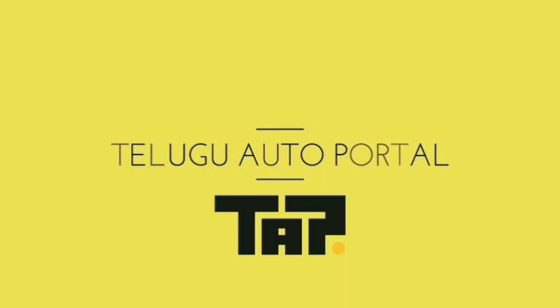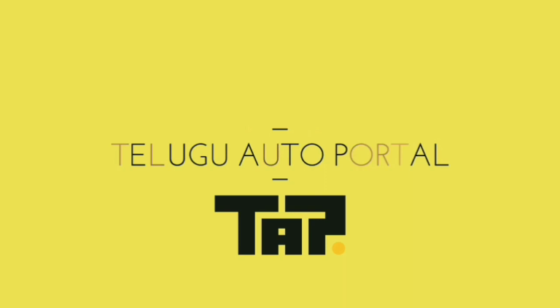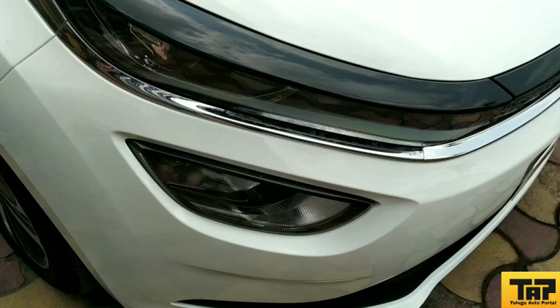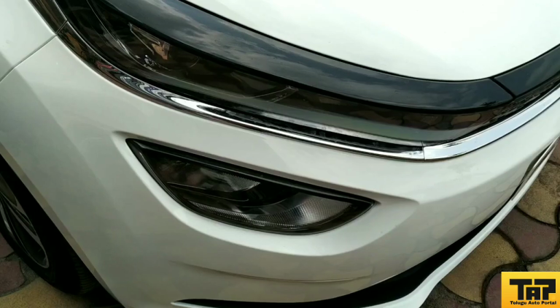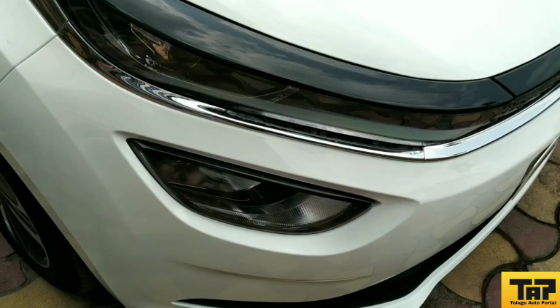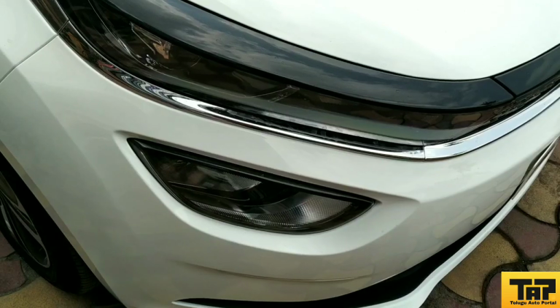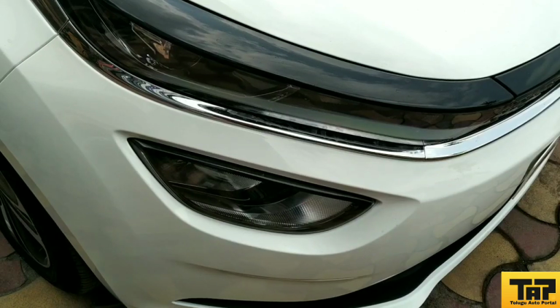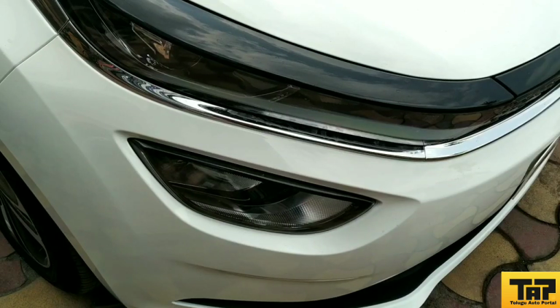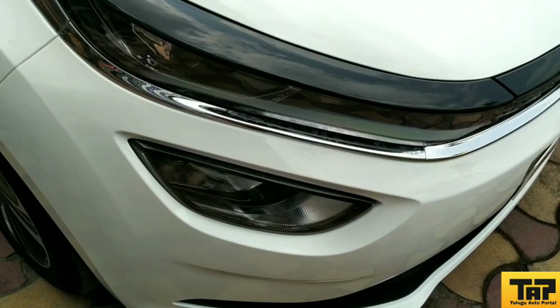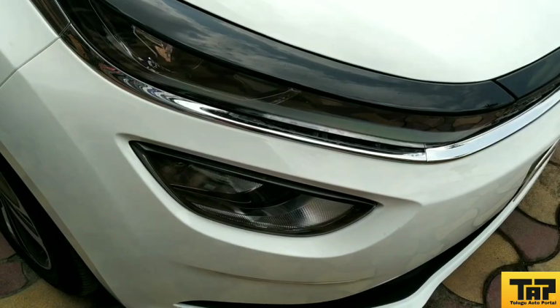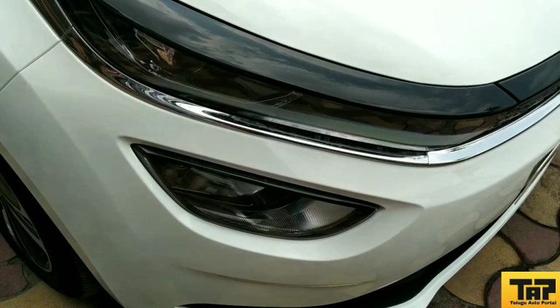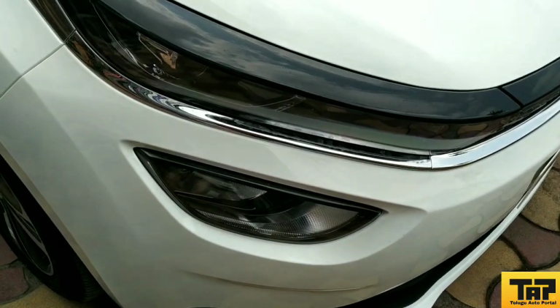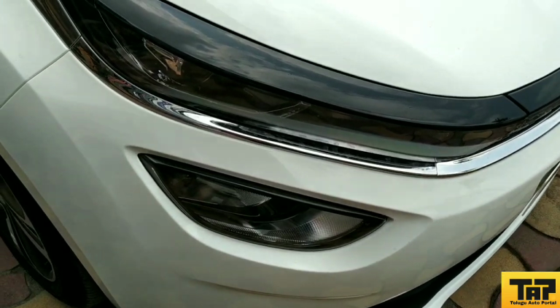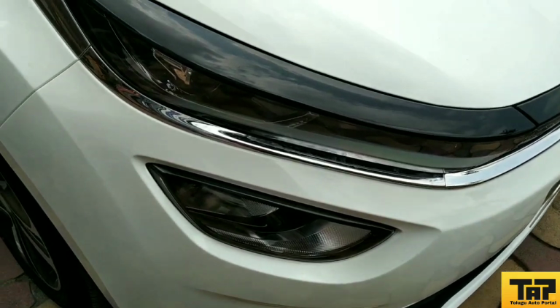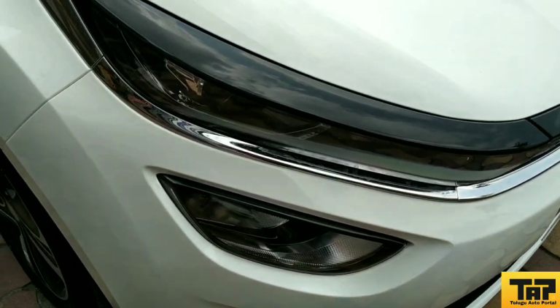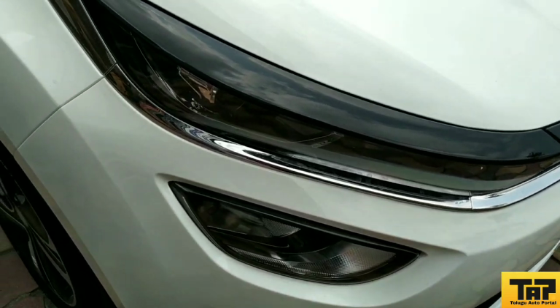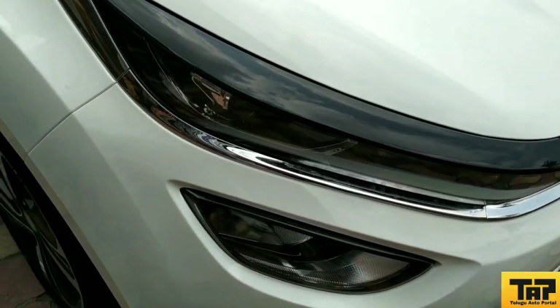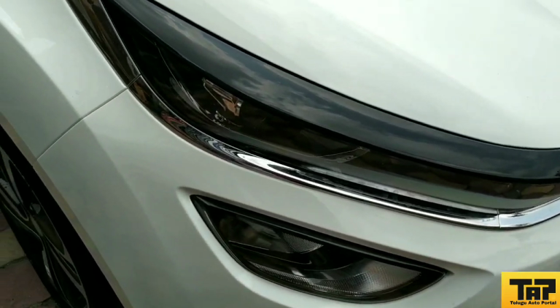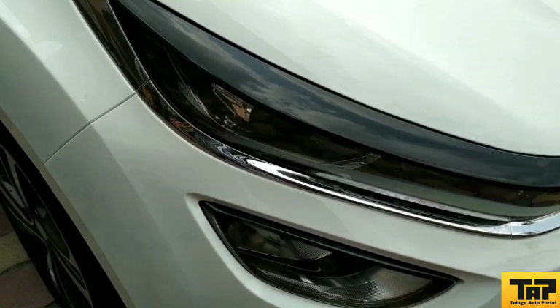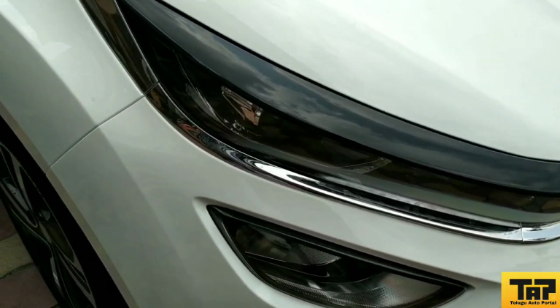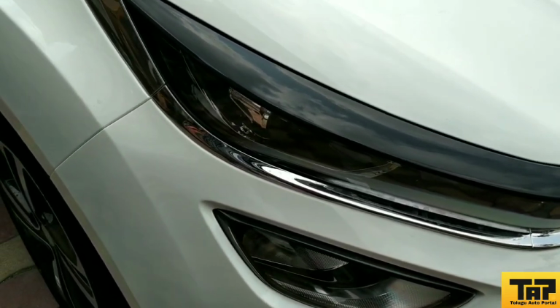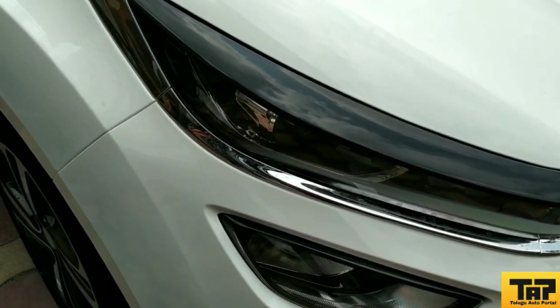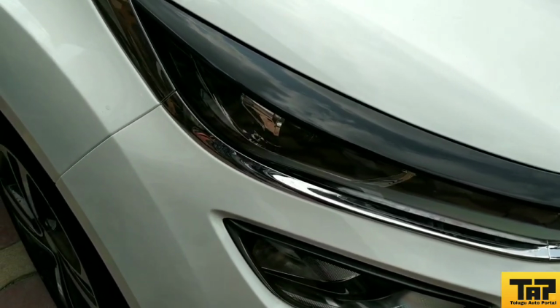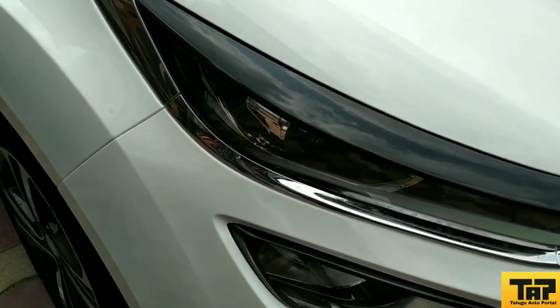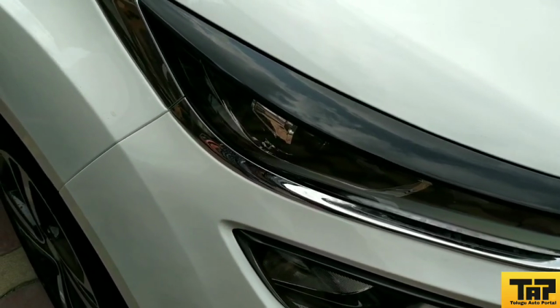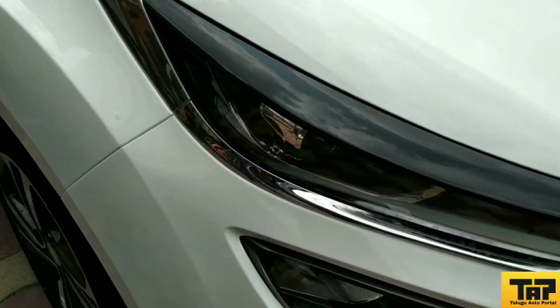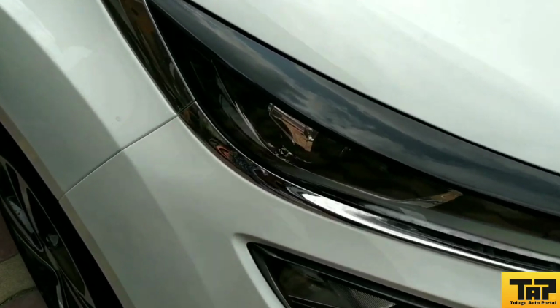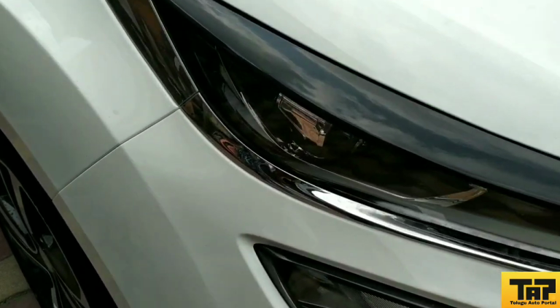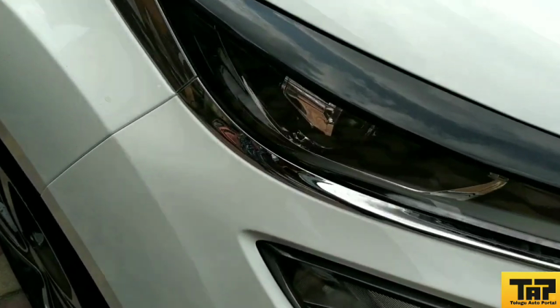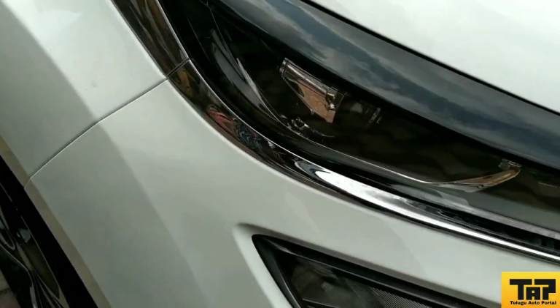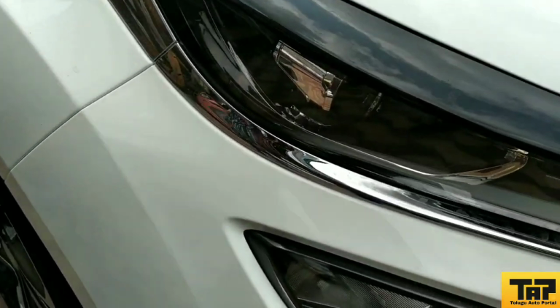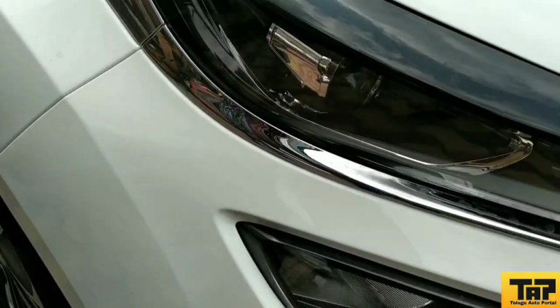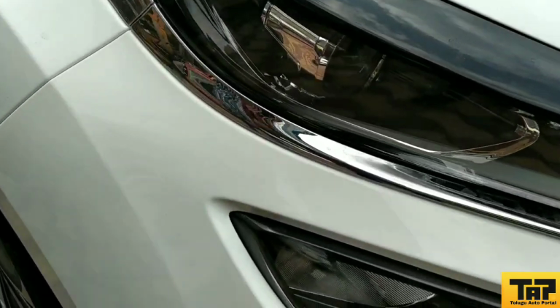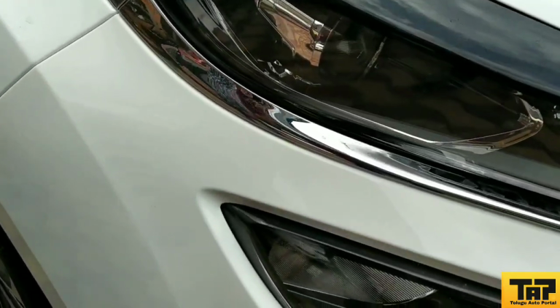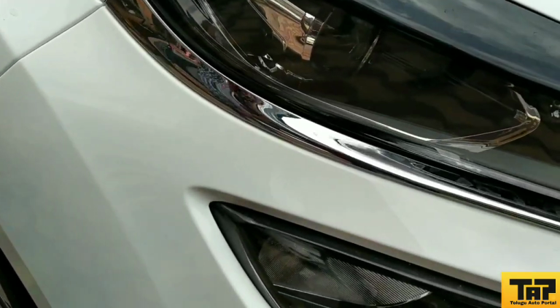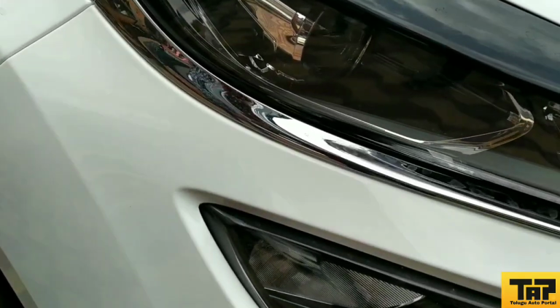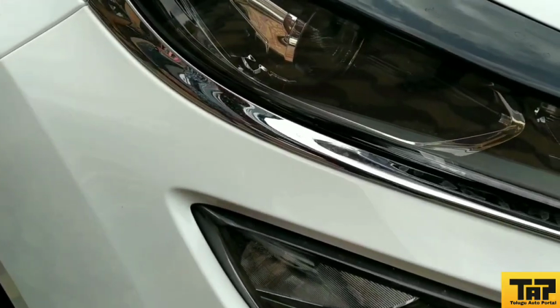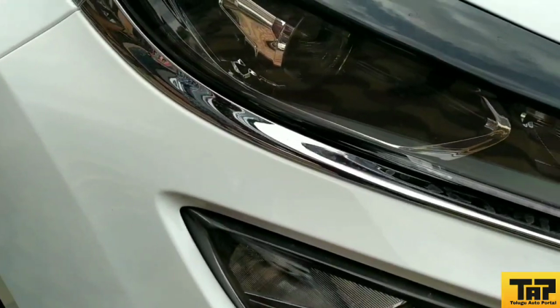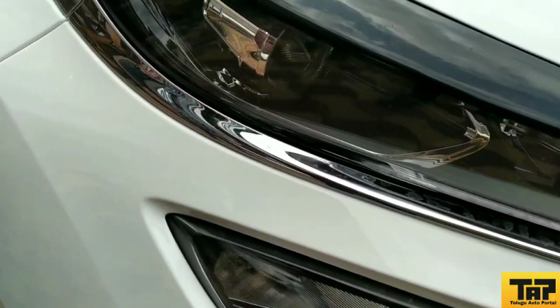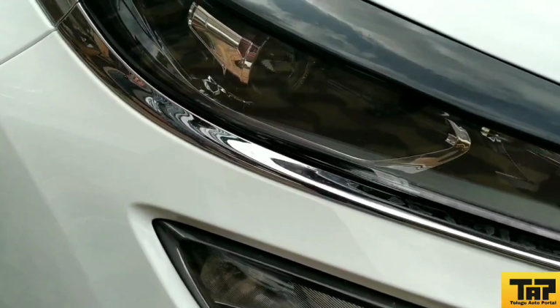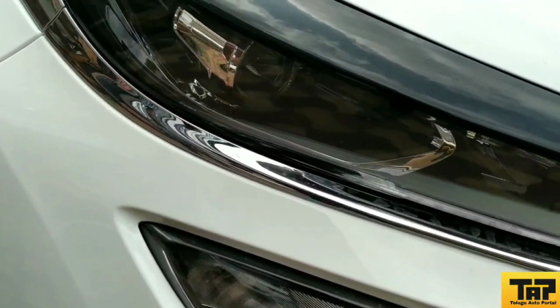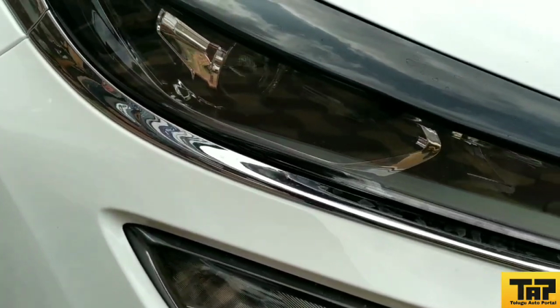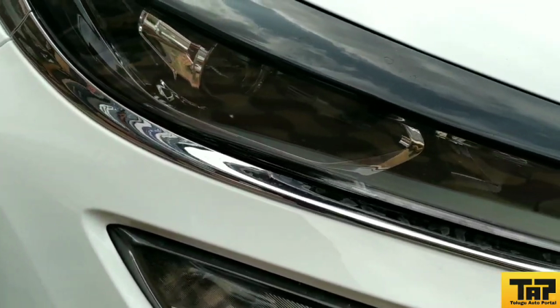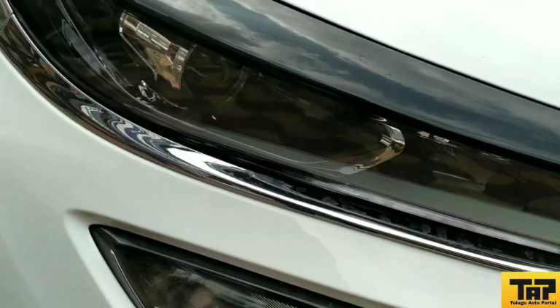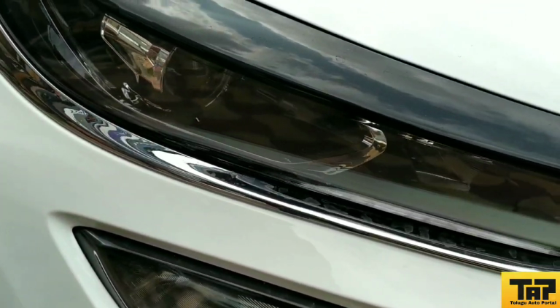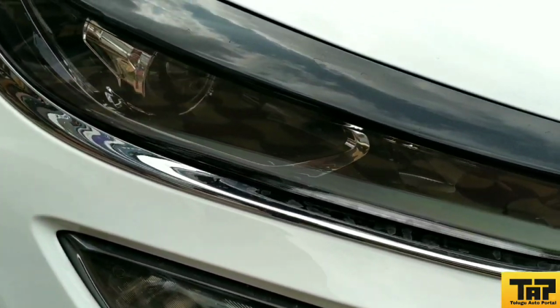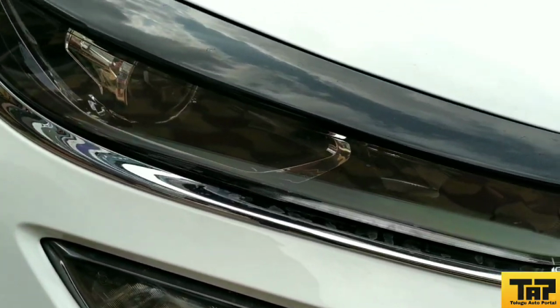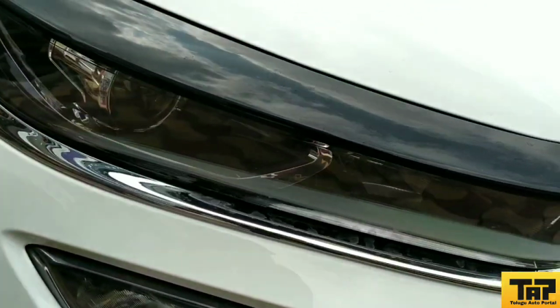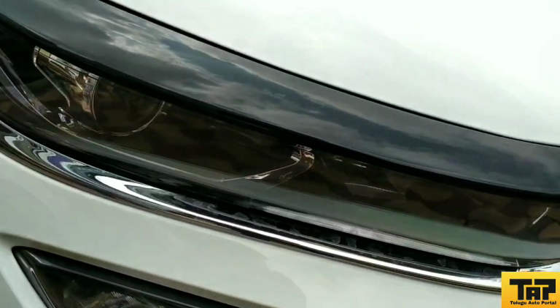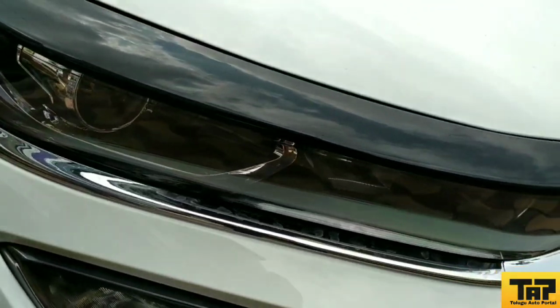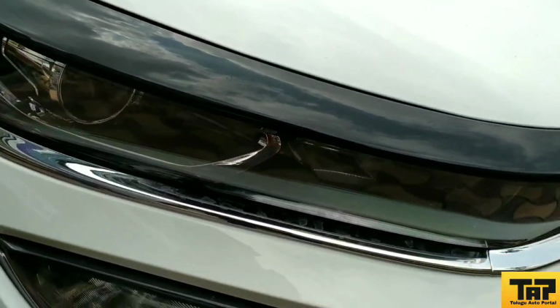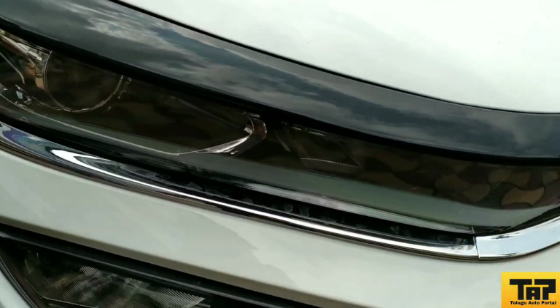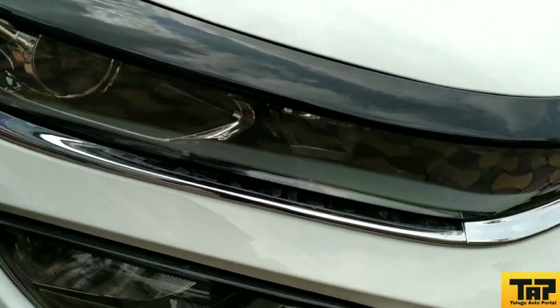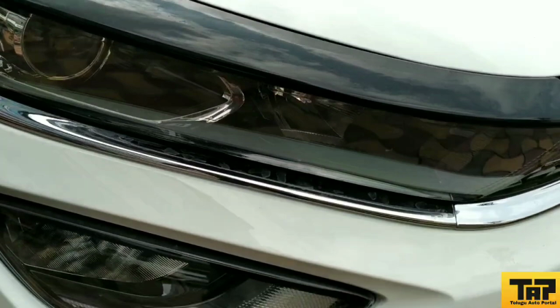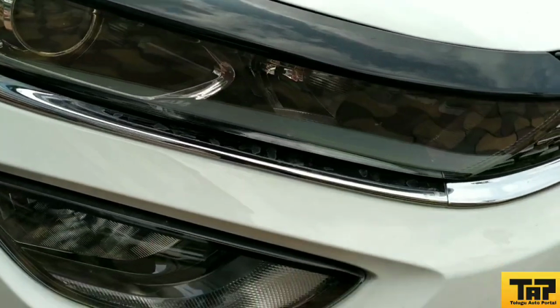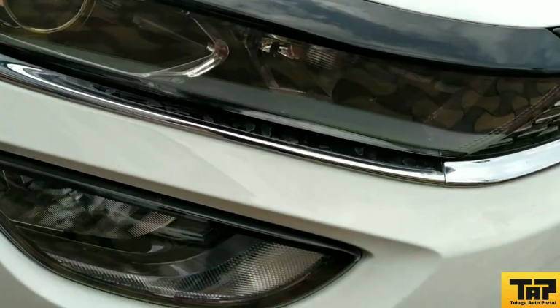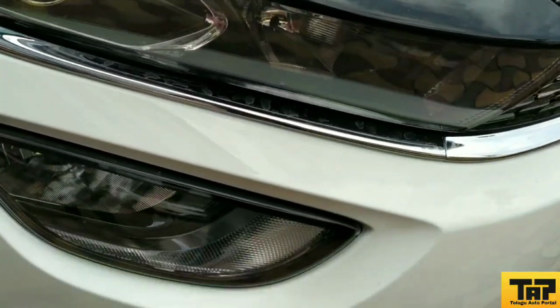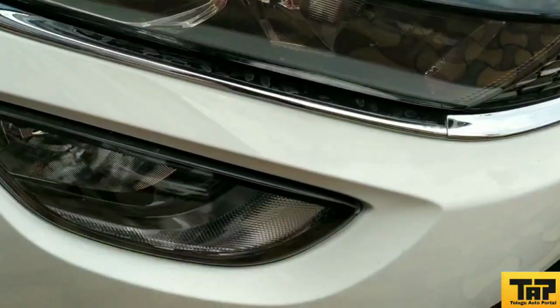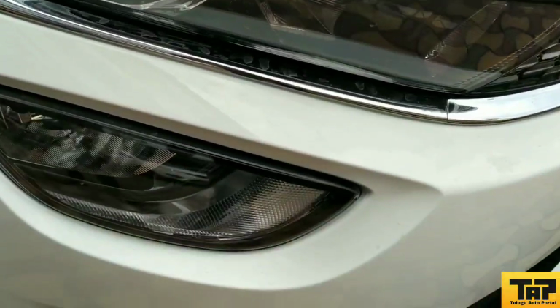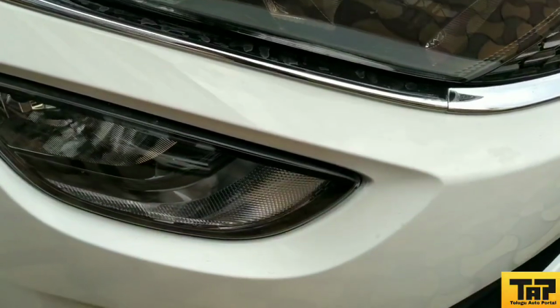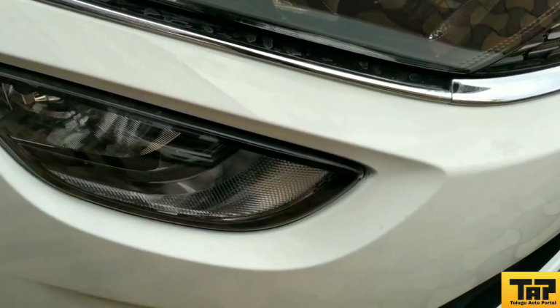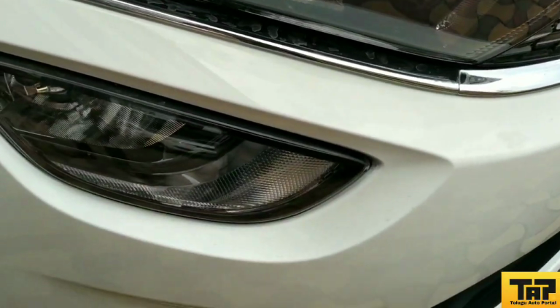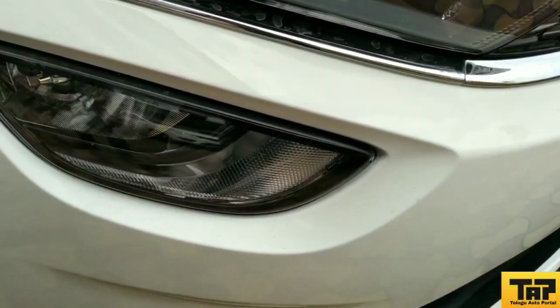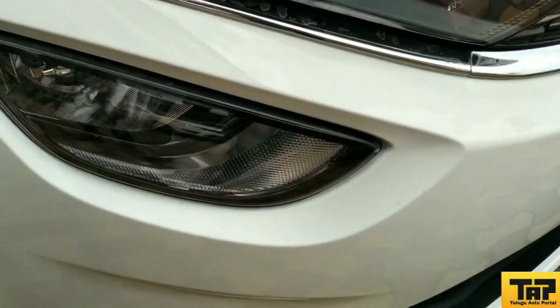Hi friends! Hello! You are watching the Telego AutoPortal YouTube channel. Friends, today we are going to review a Tata premium hatchback.